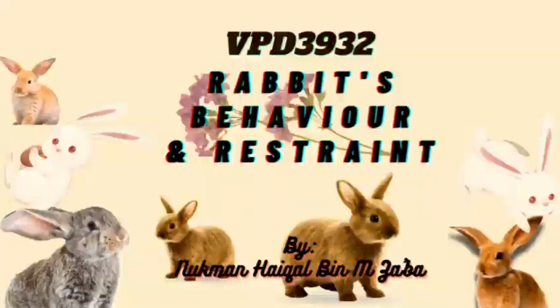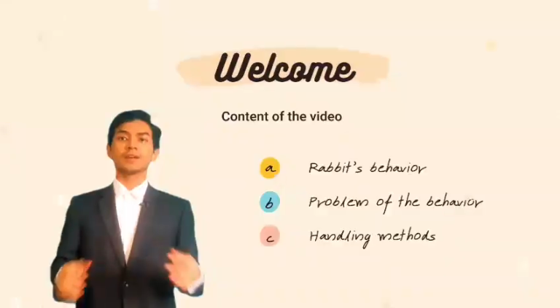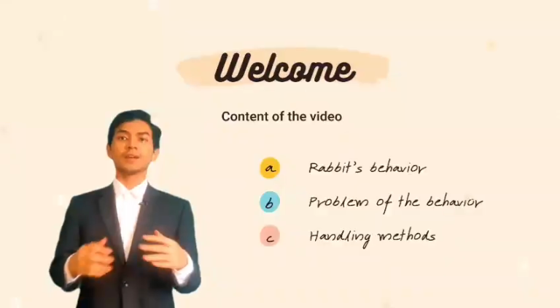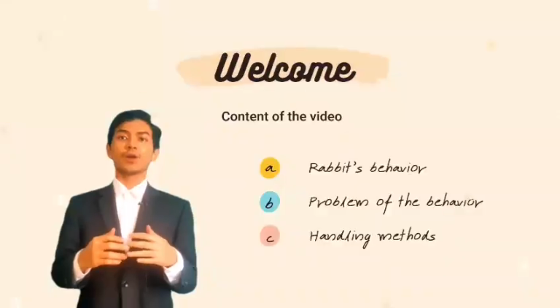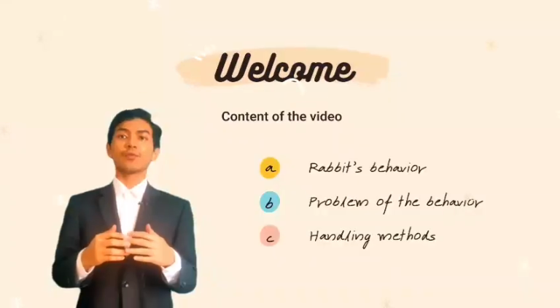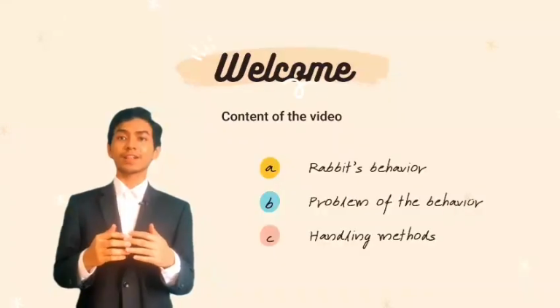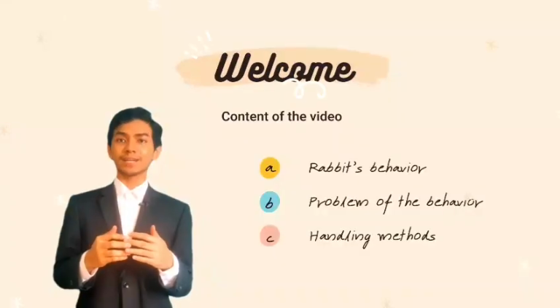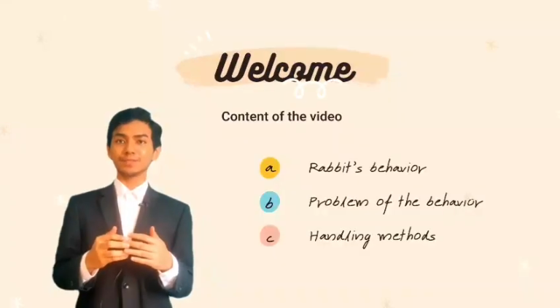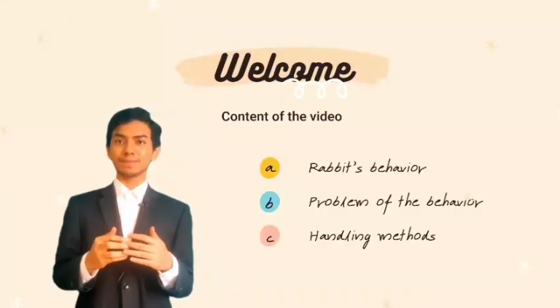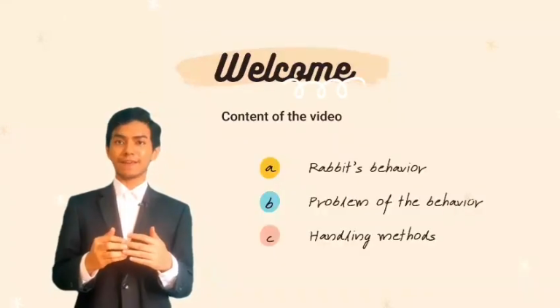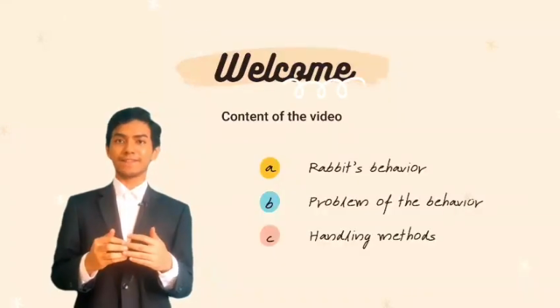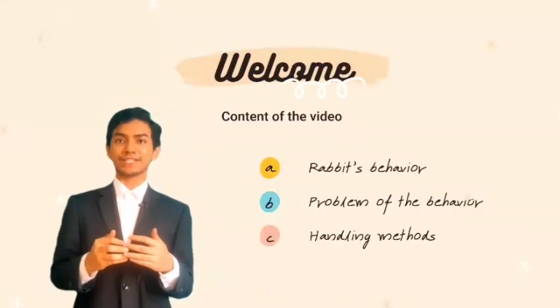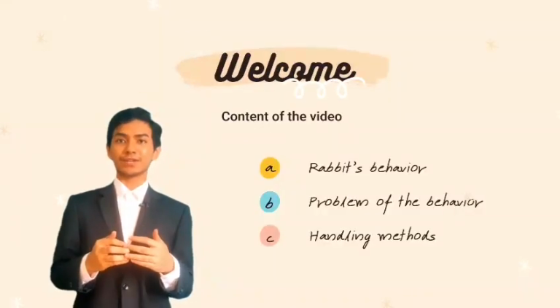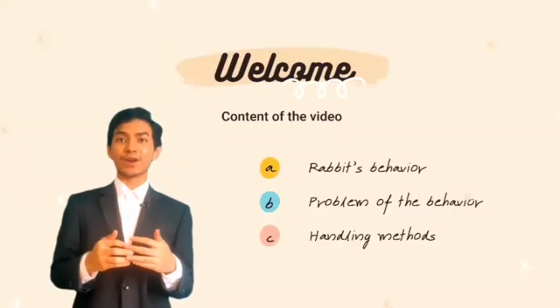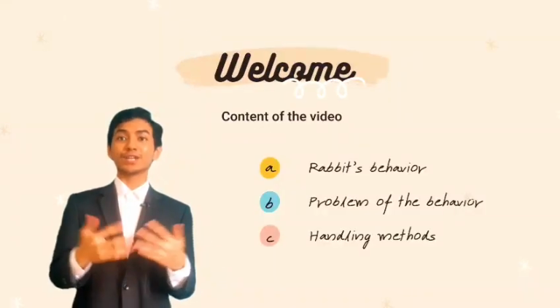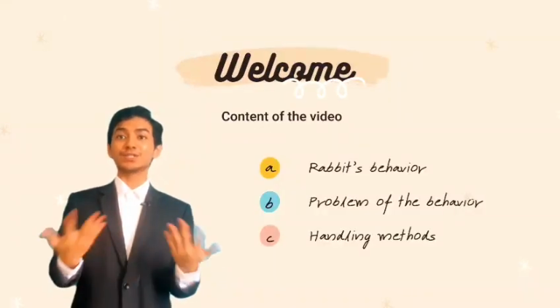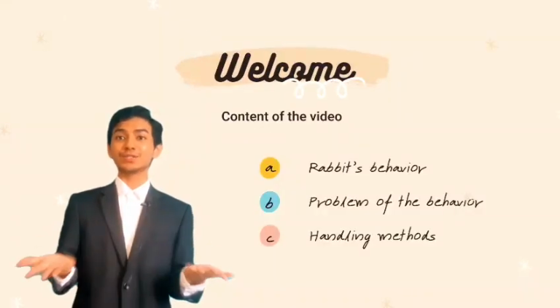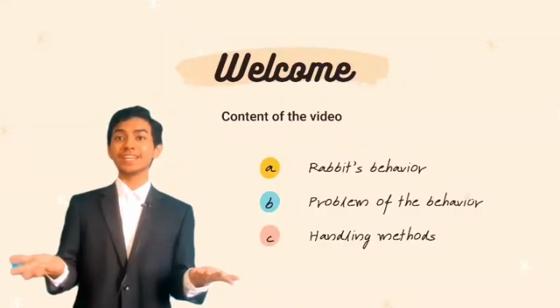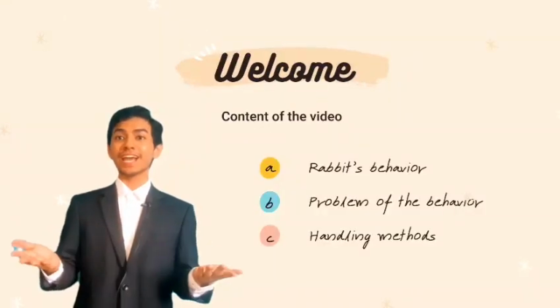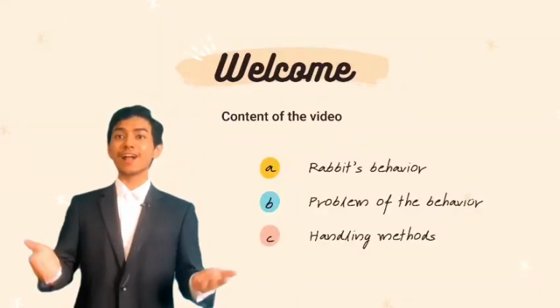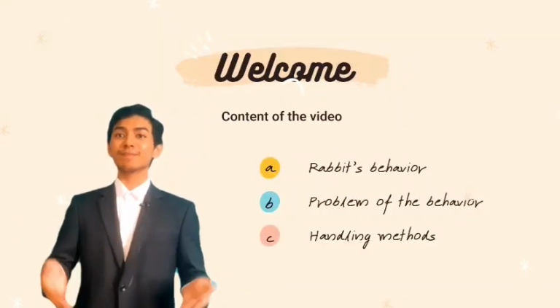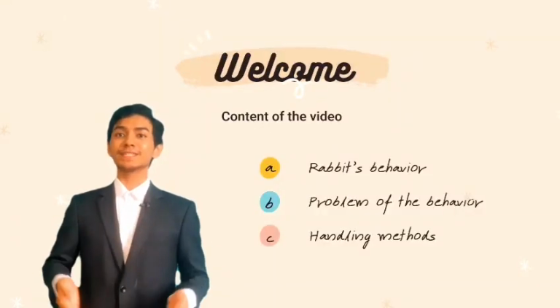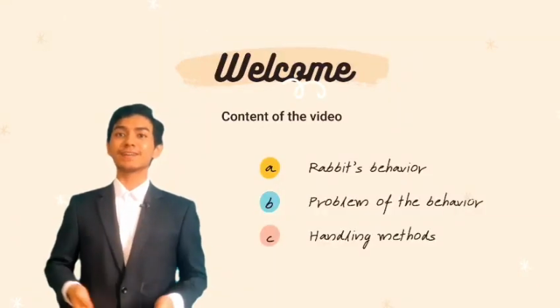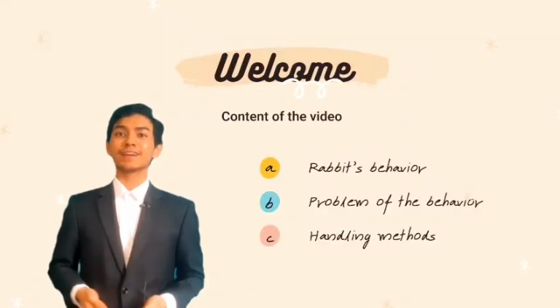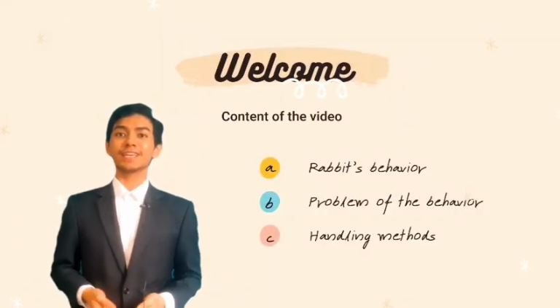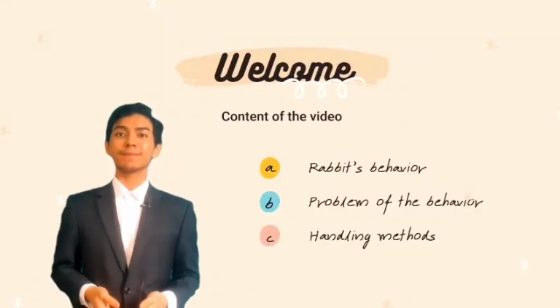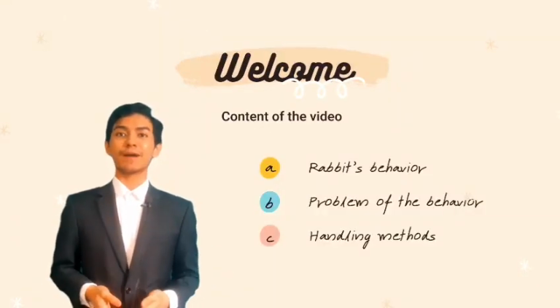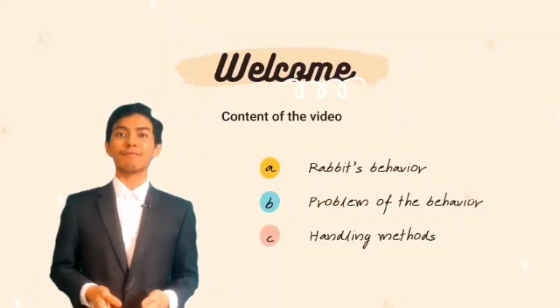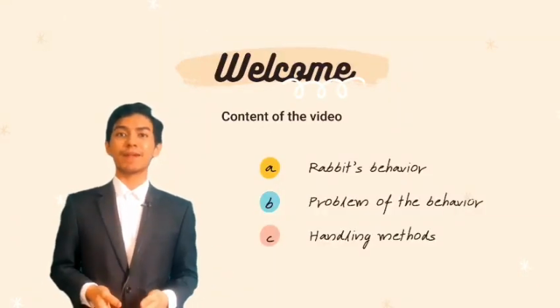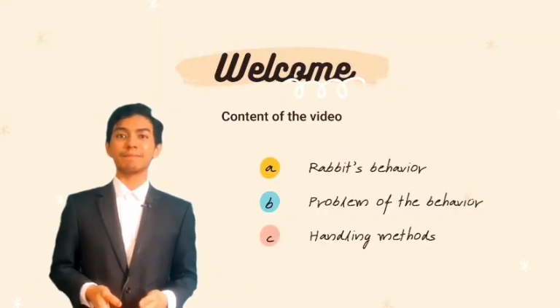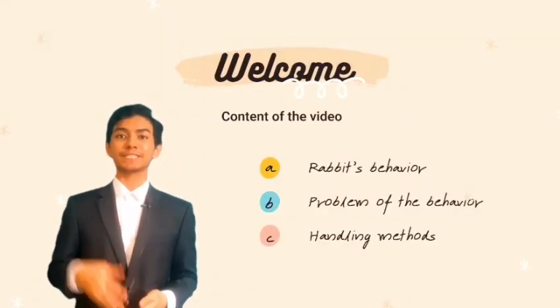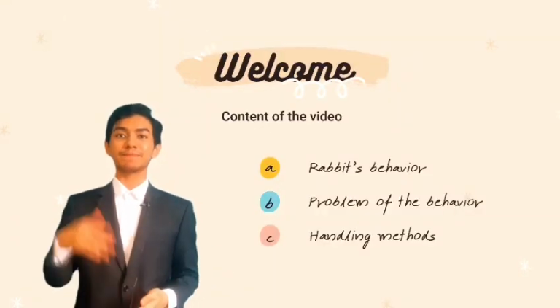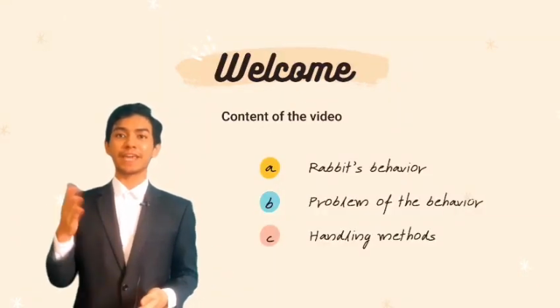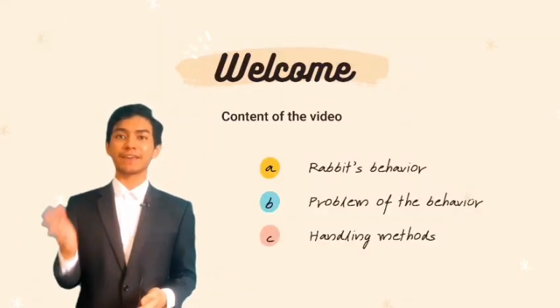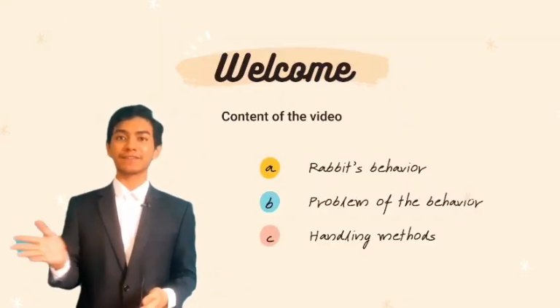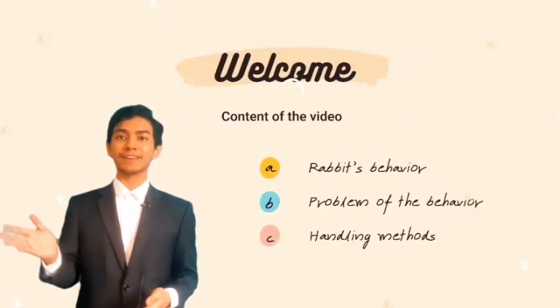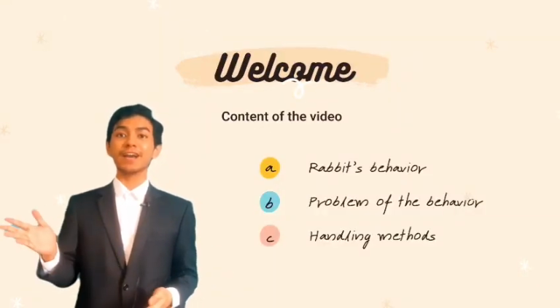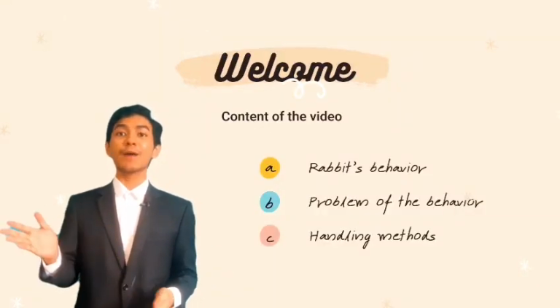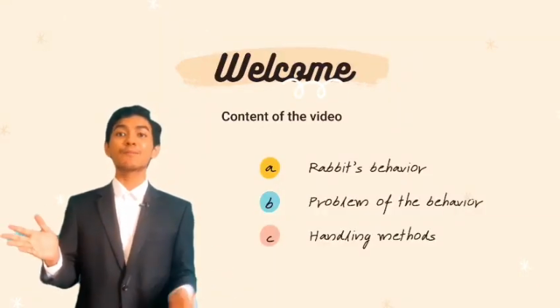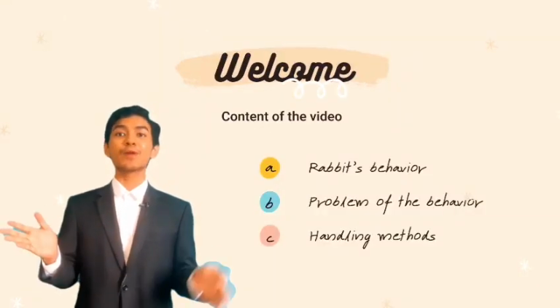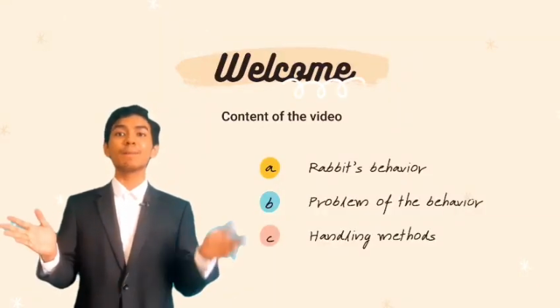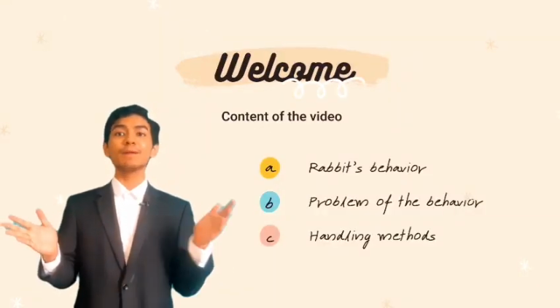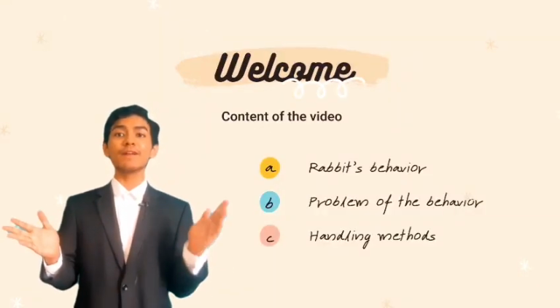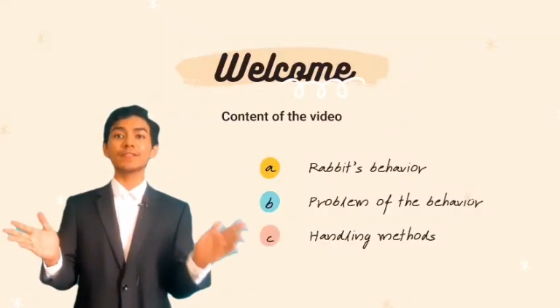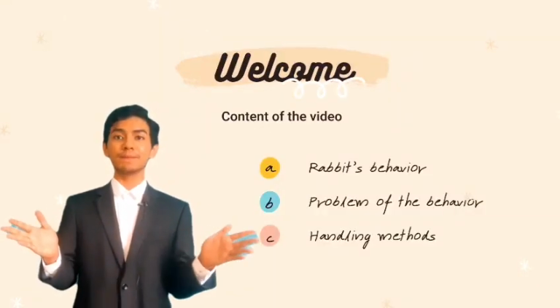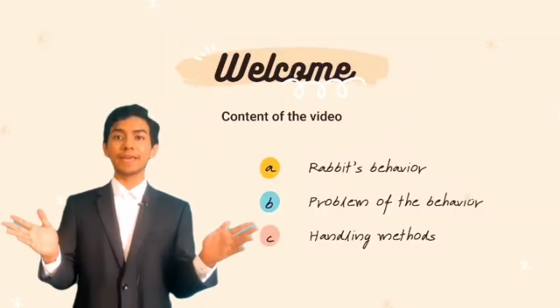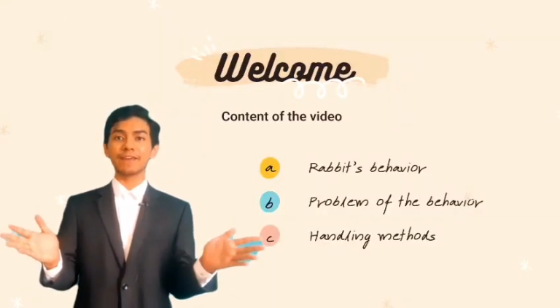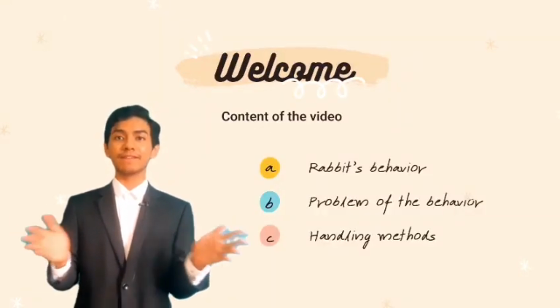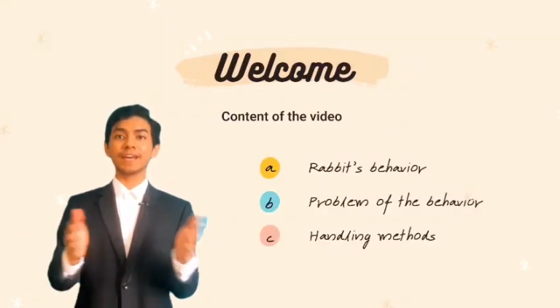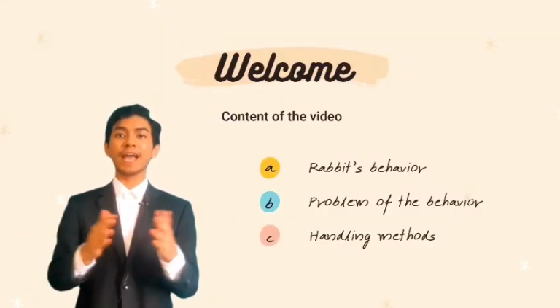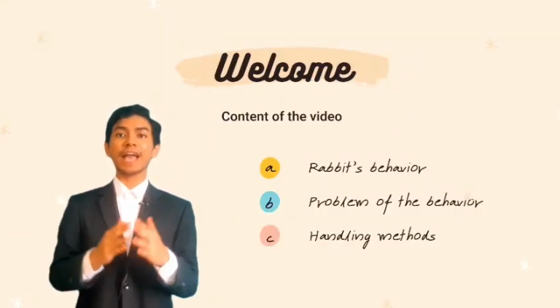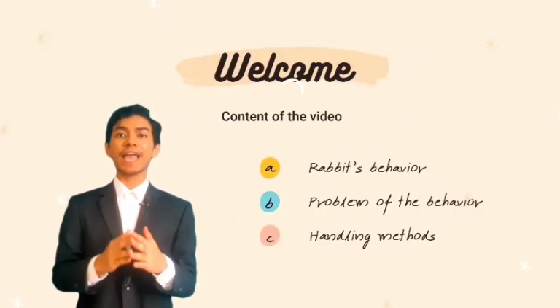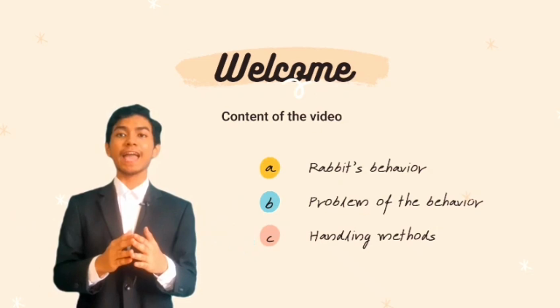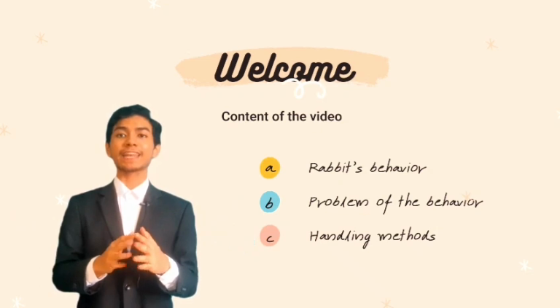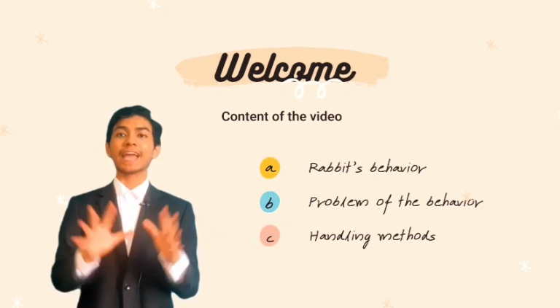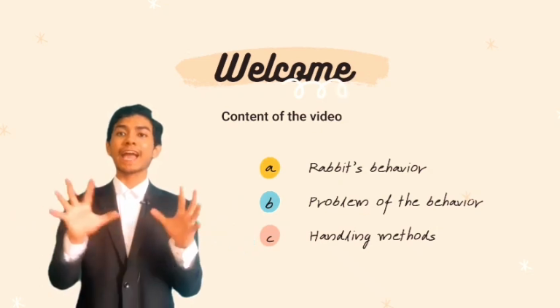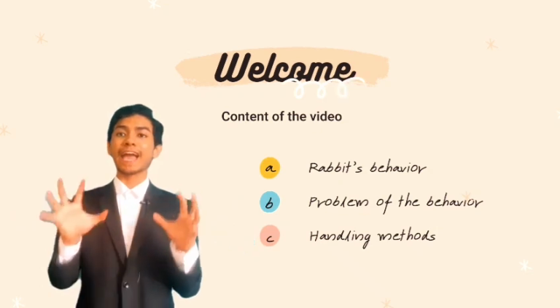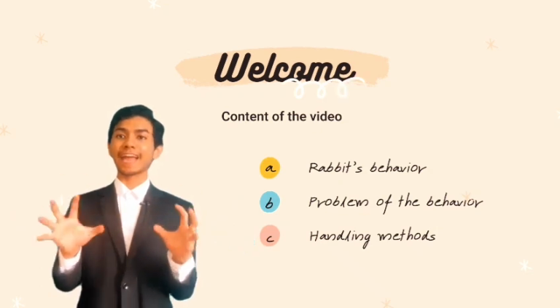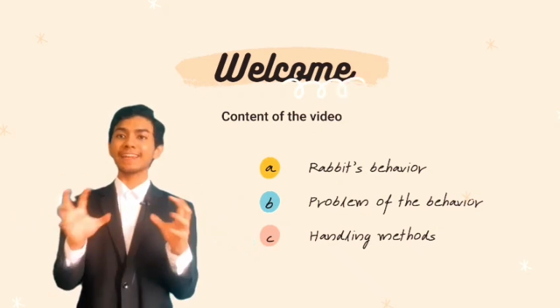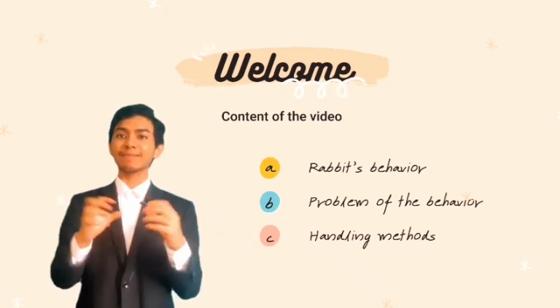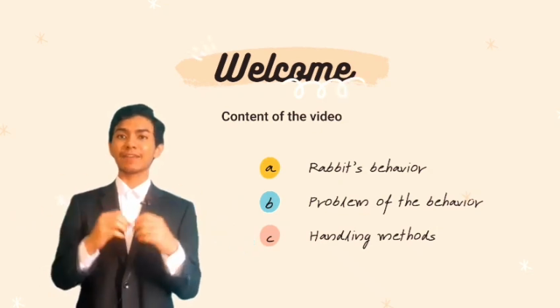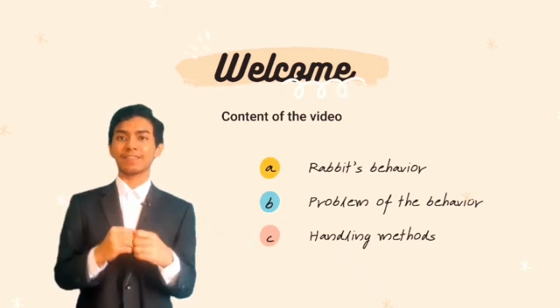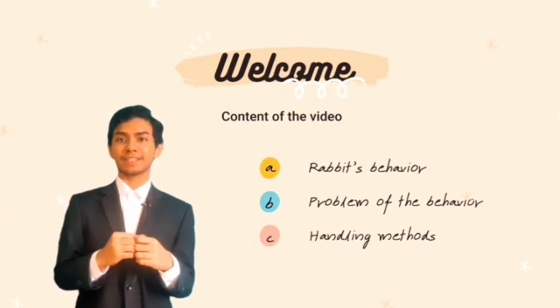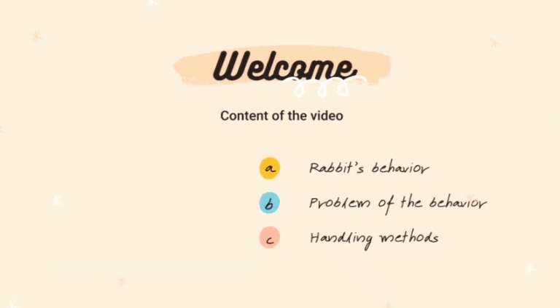Welcome to my video. Today, I'll be talking about rabbit's behavior, problem of the behavior, and handling method.